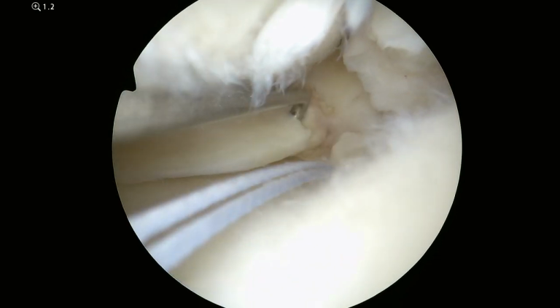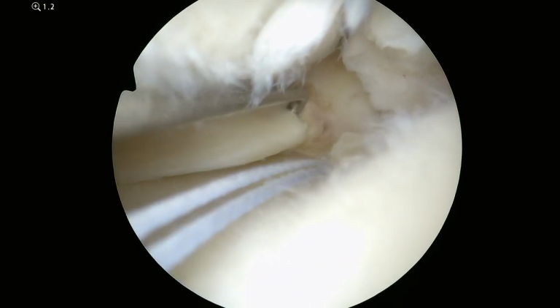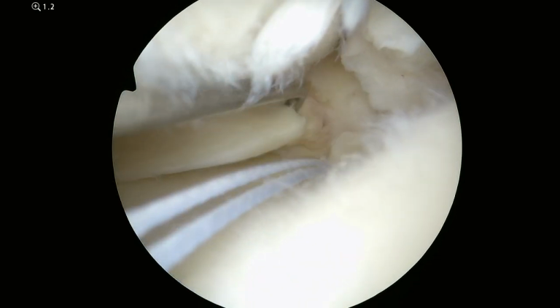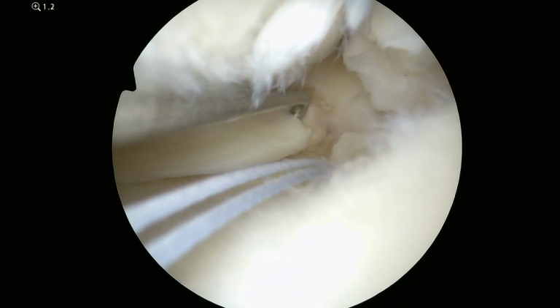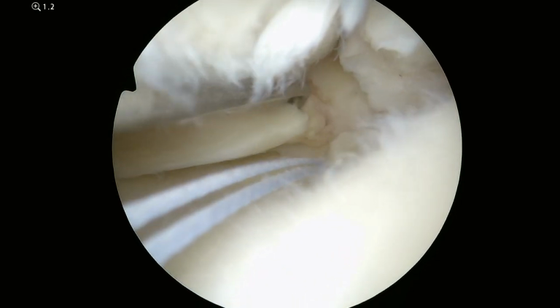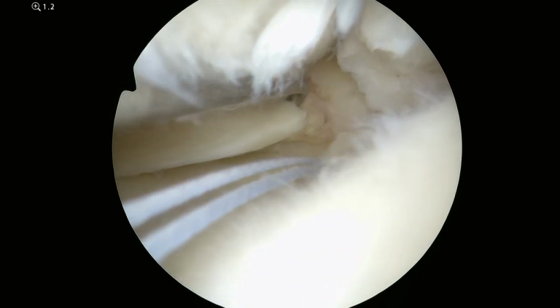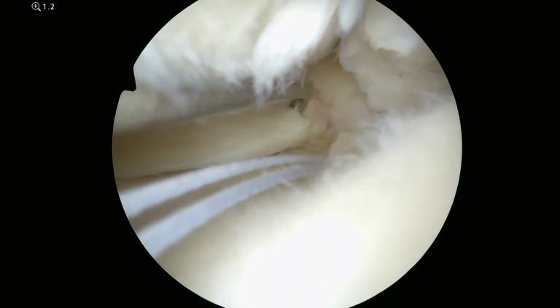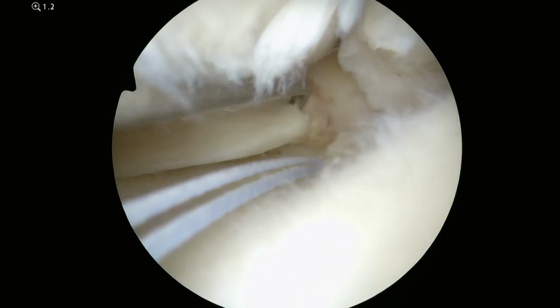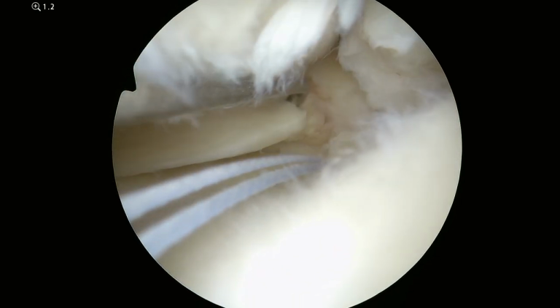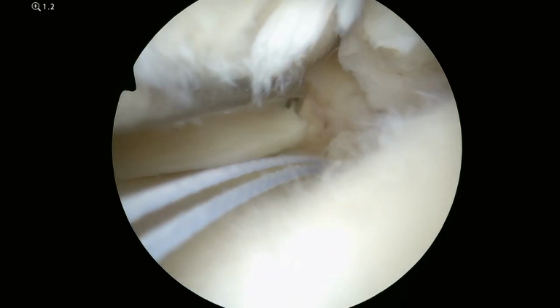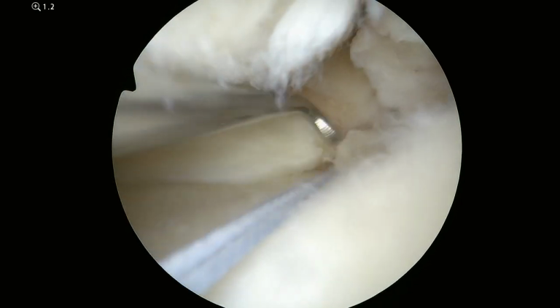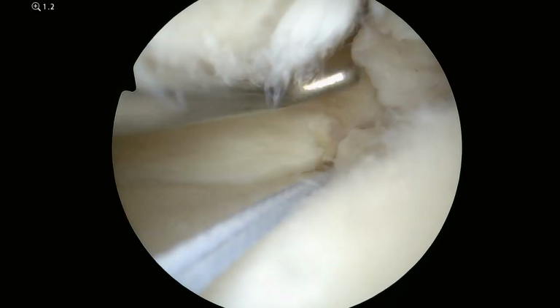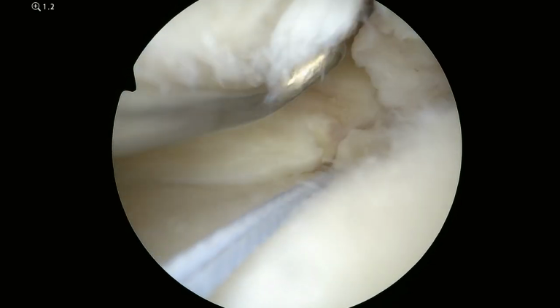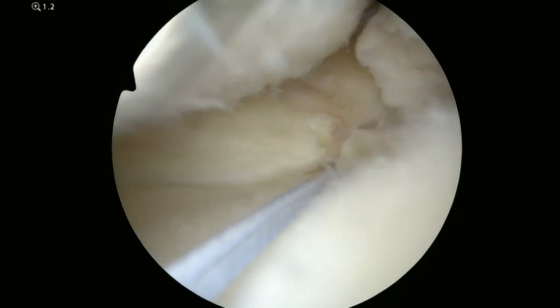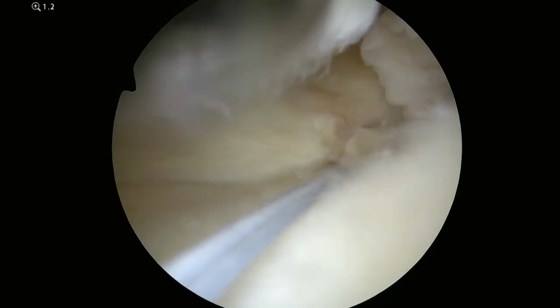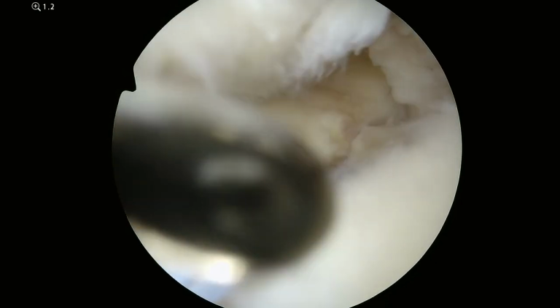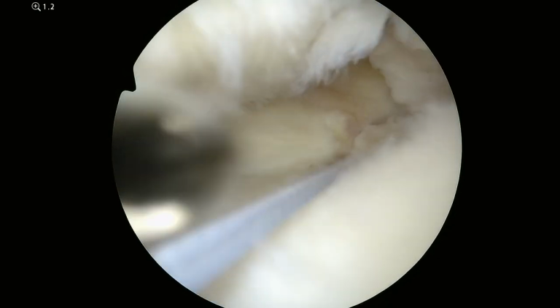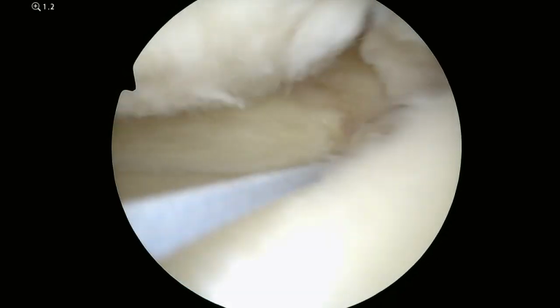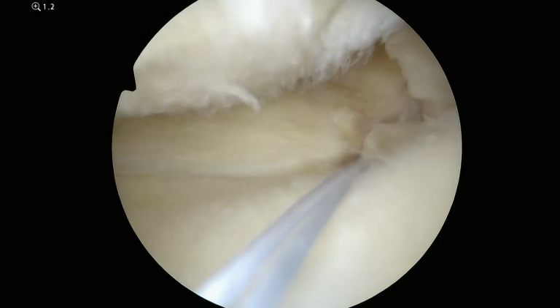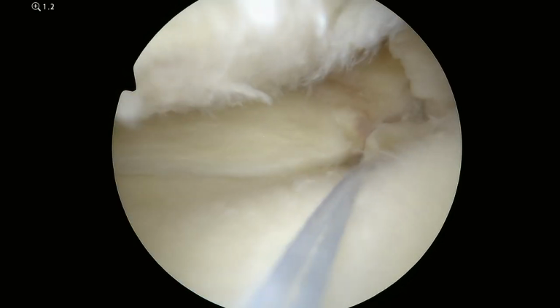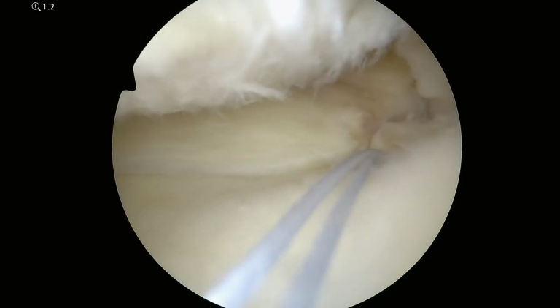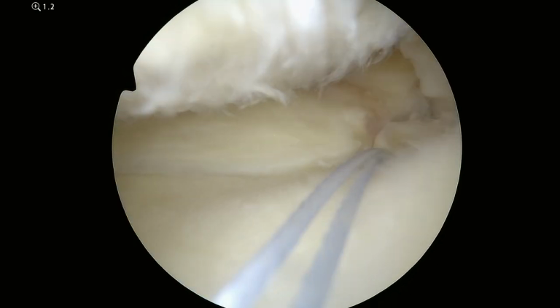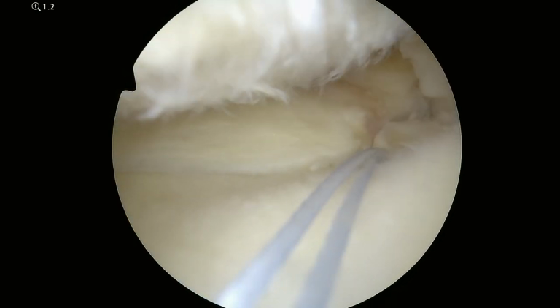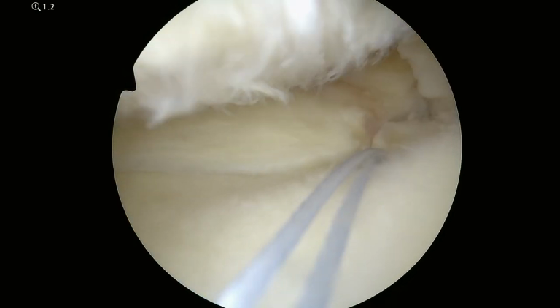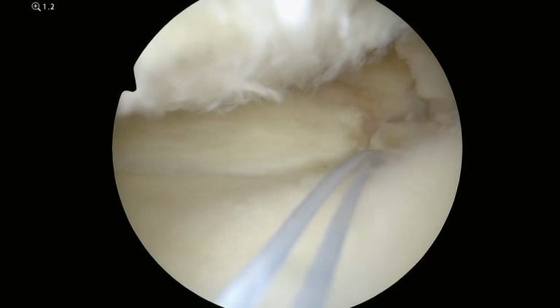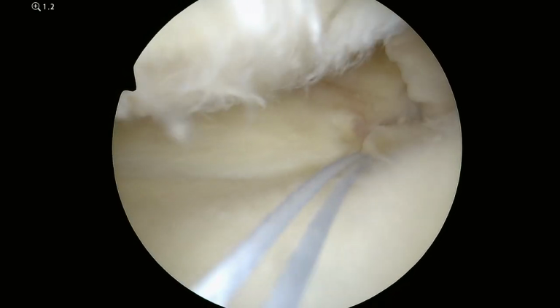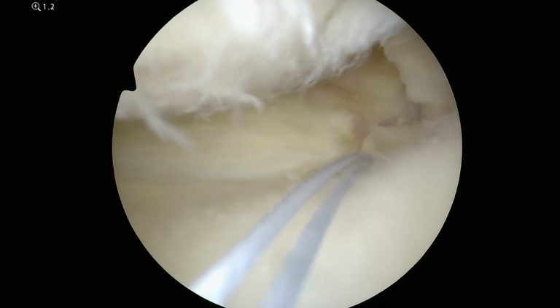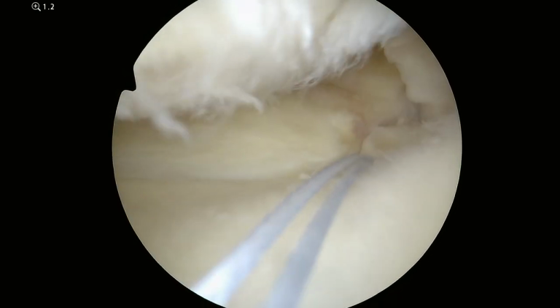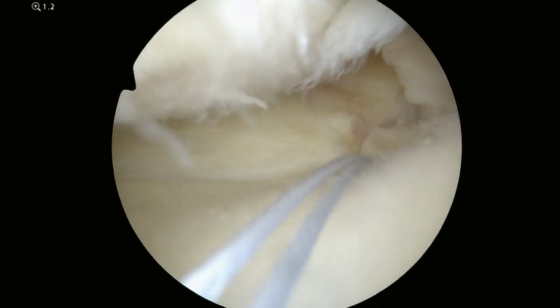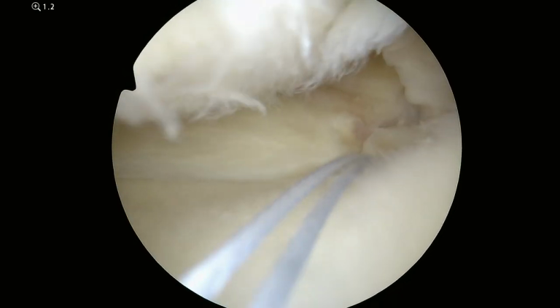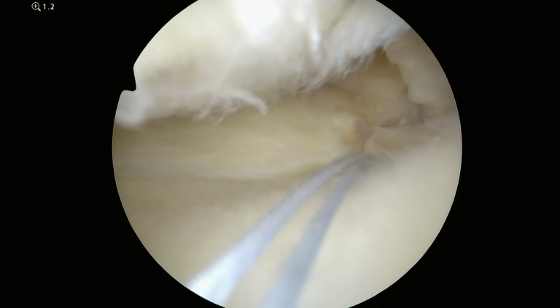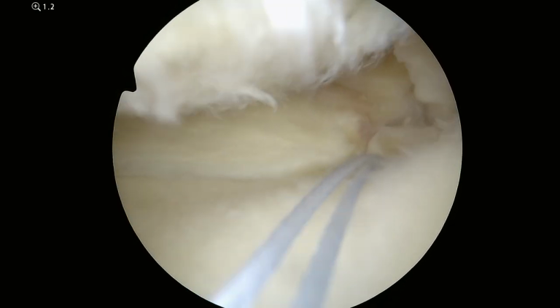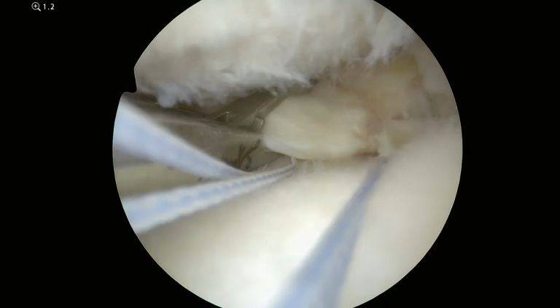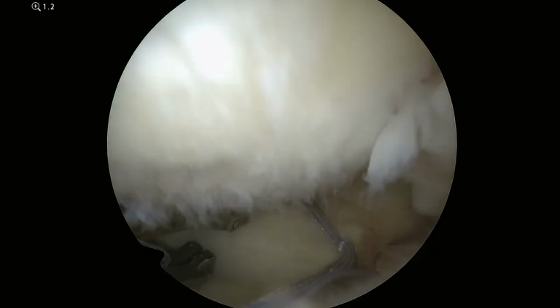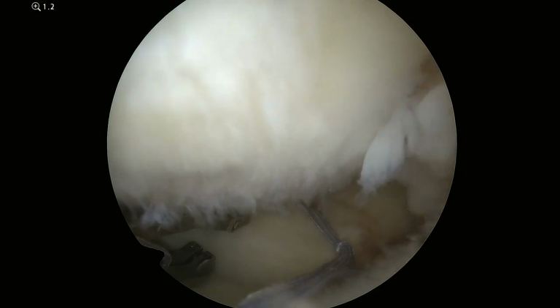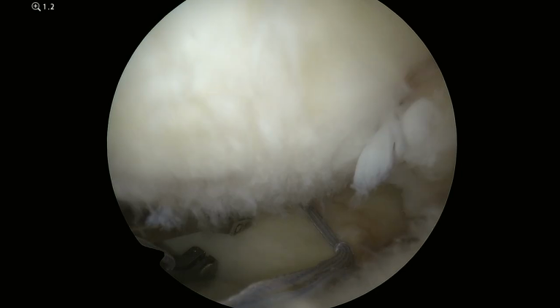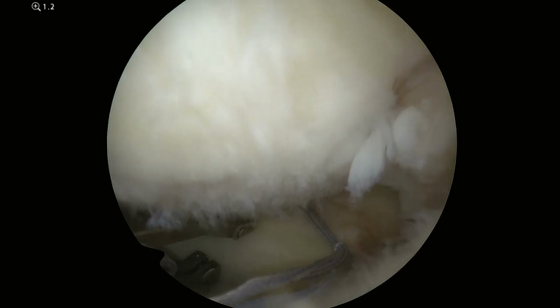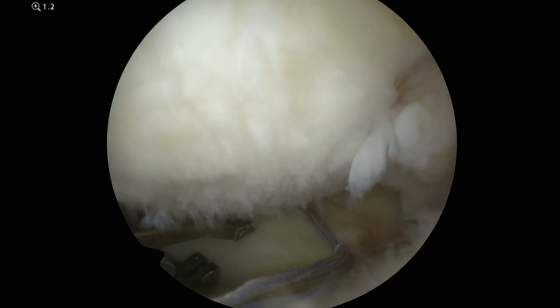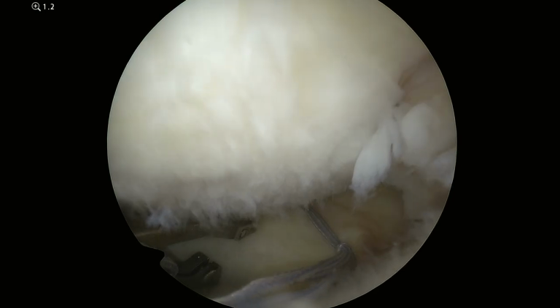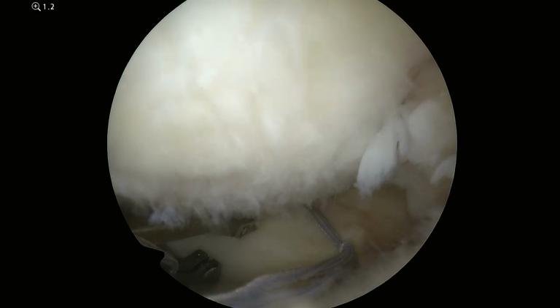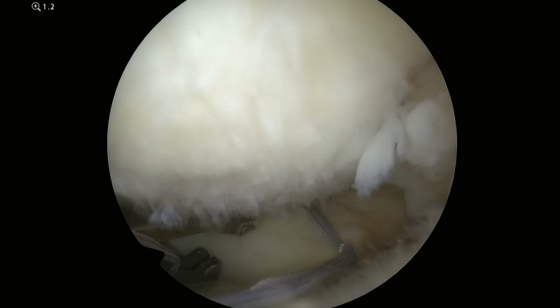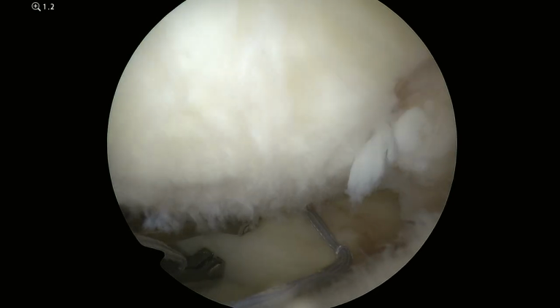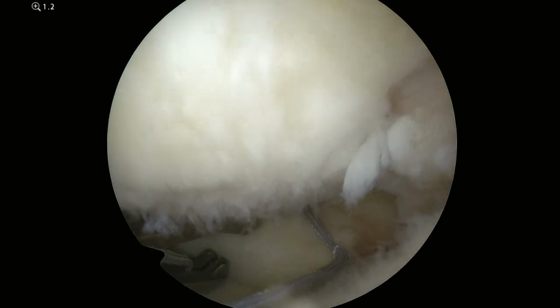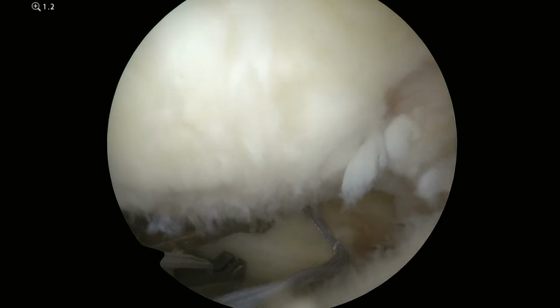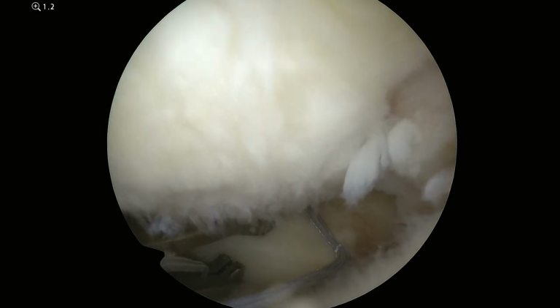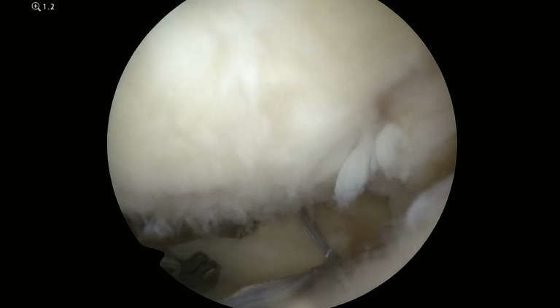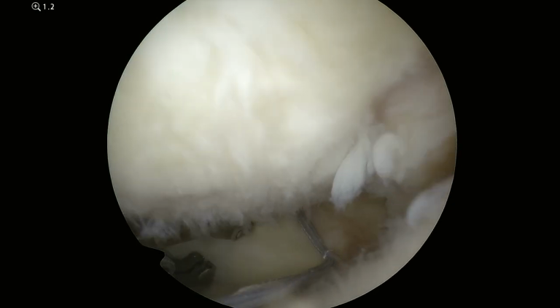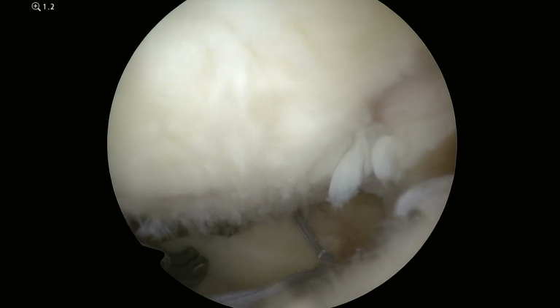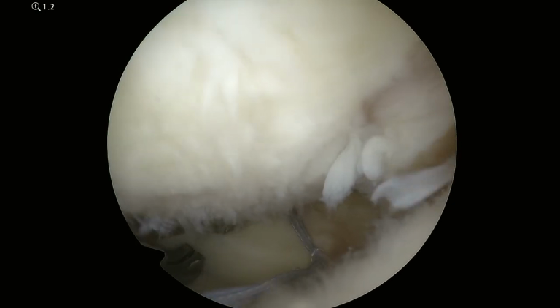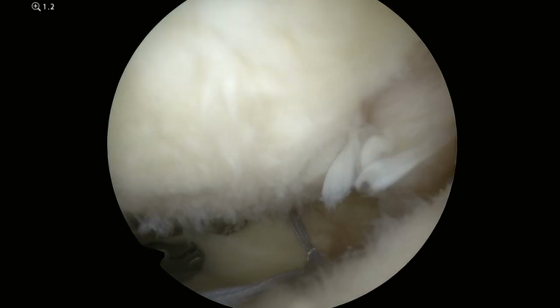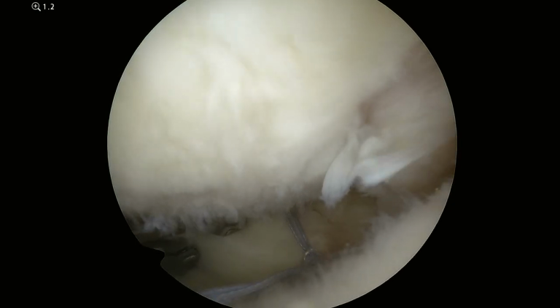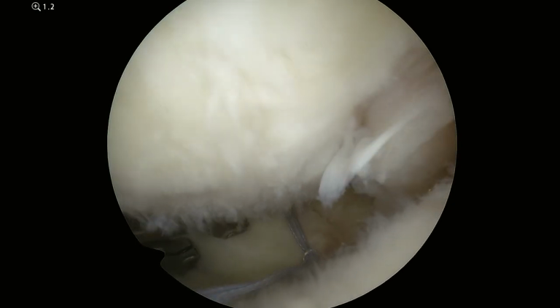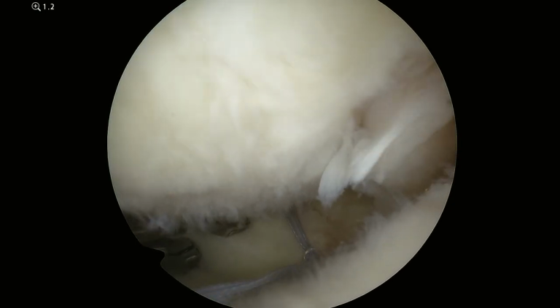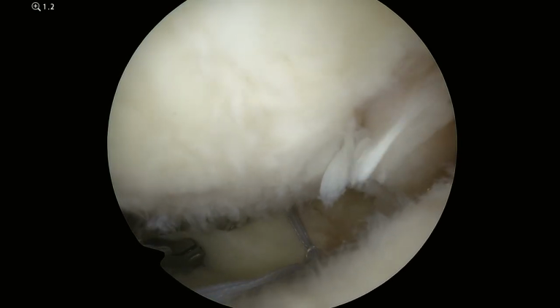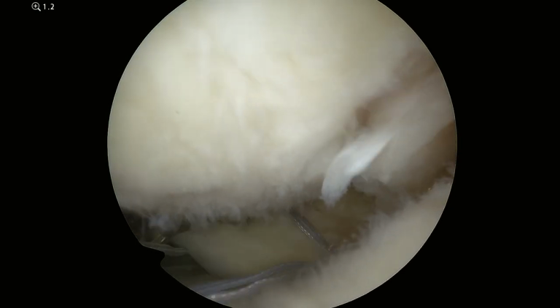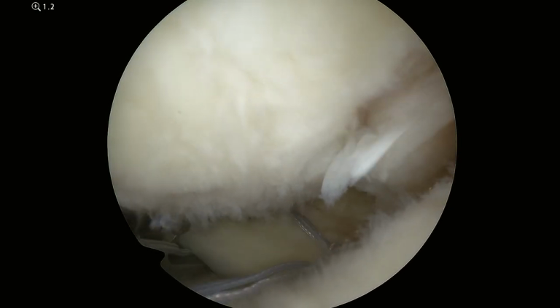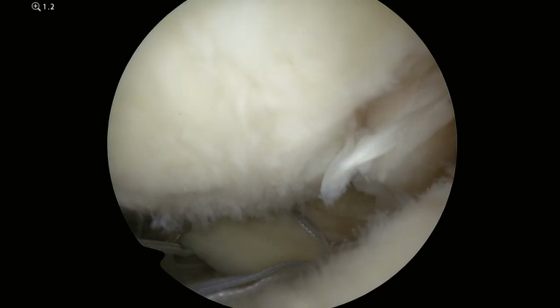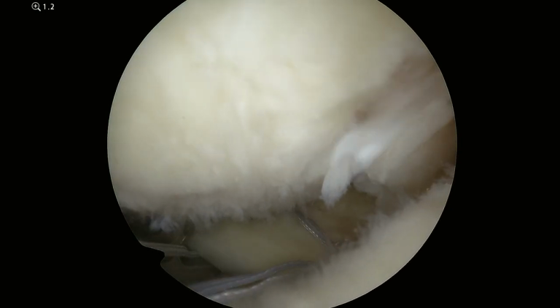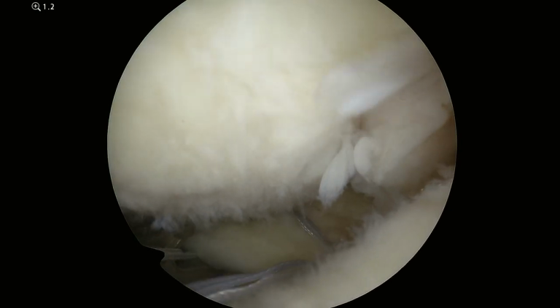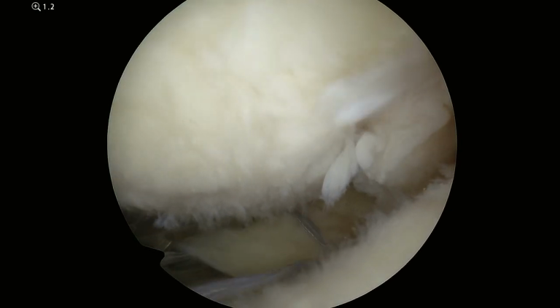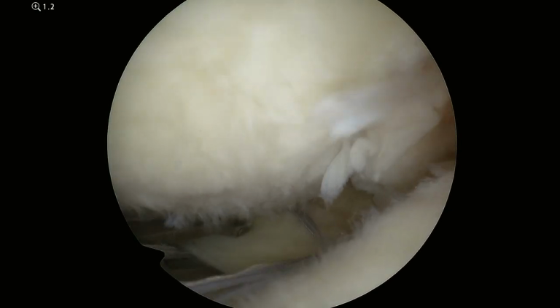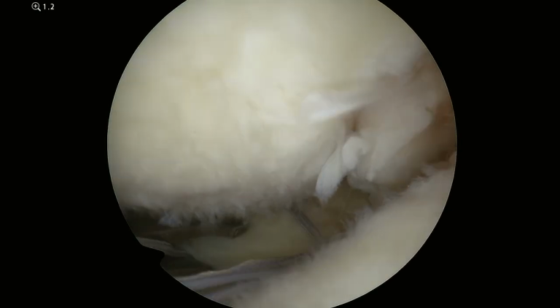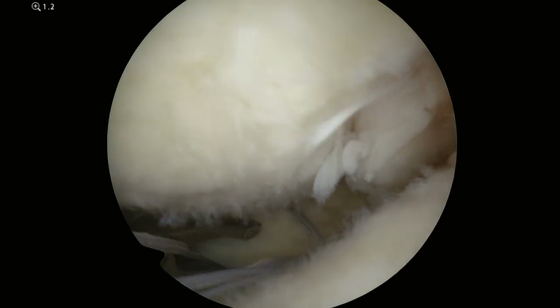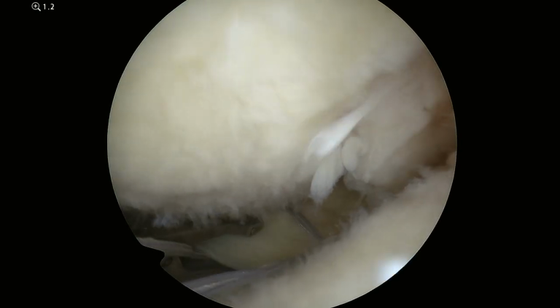The meniscus is a shock absorber and it goes between the two bones of the knee, and its job is to absorb shock as you're walking.